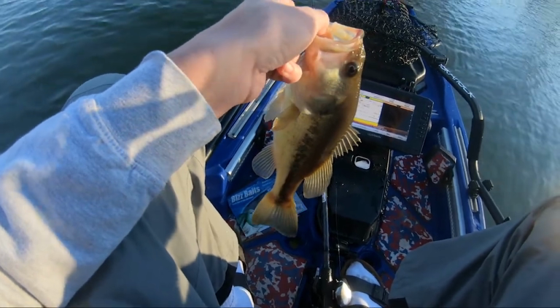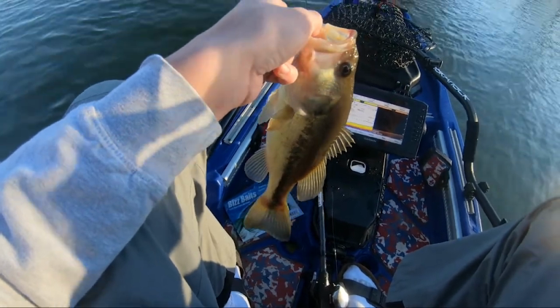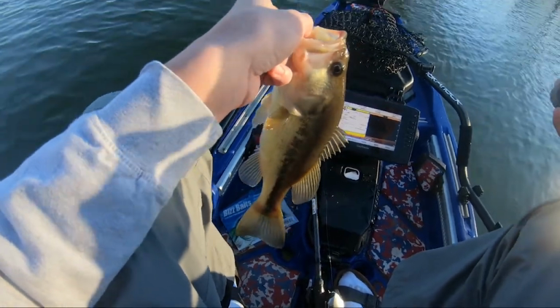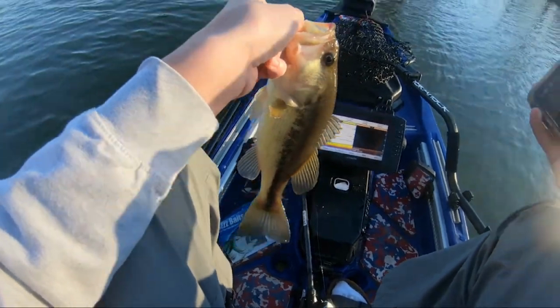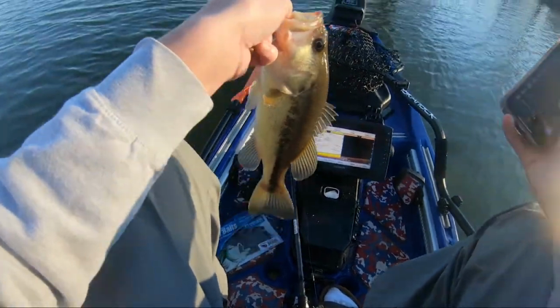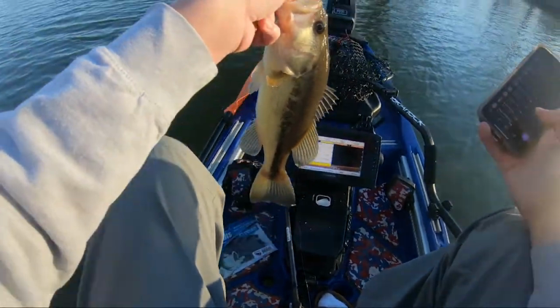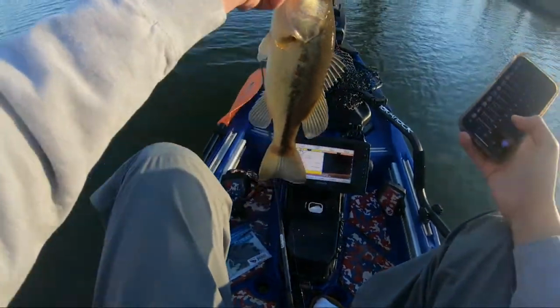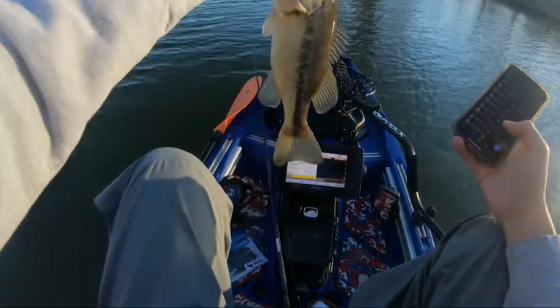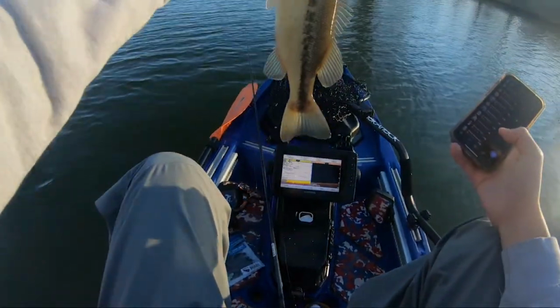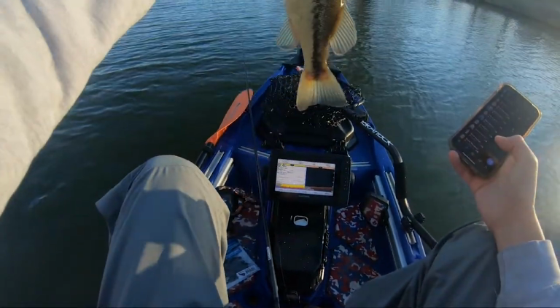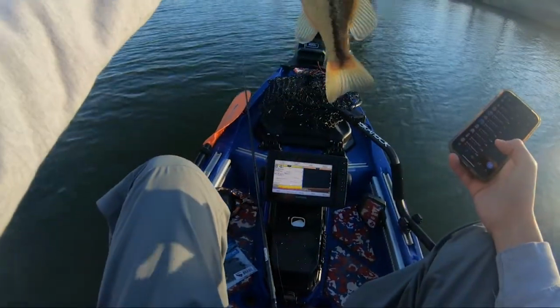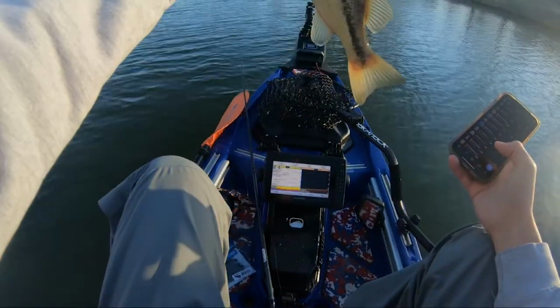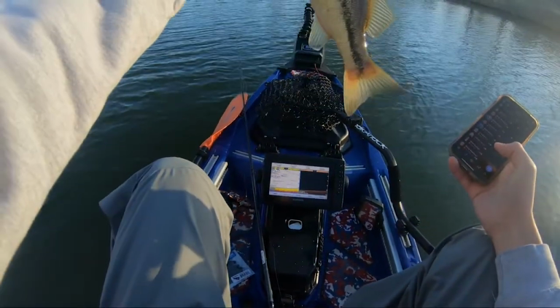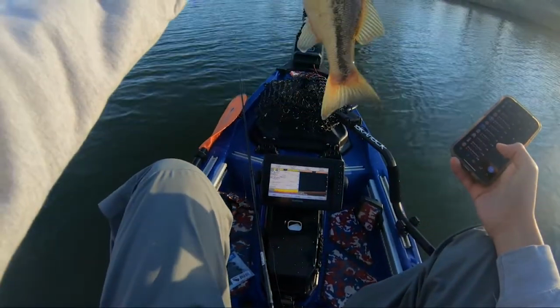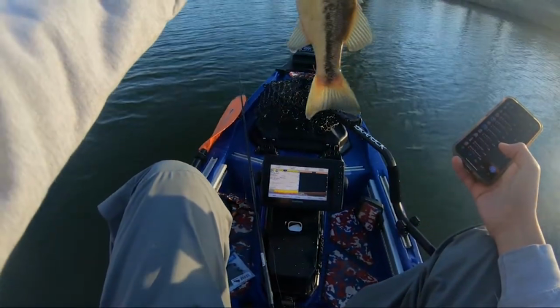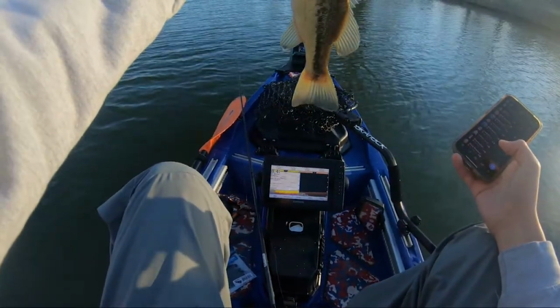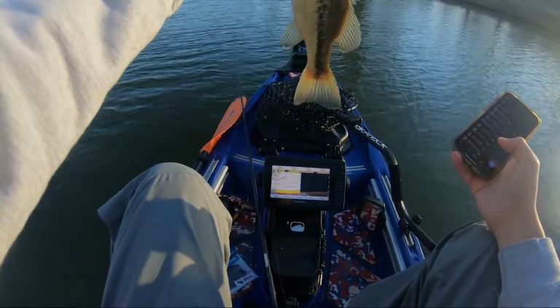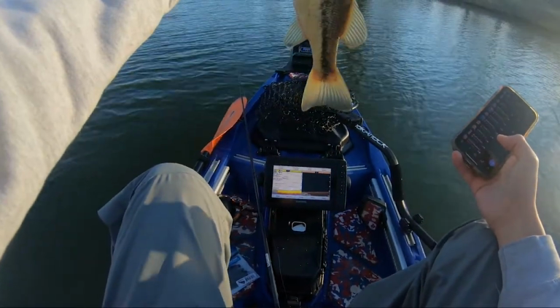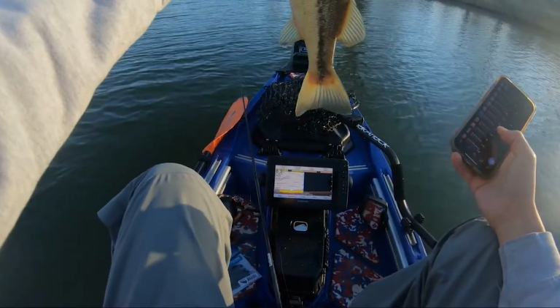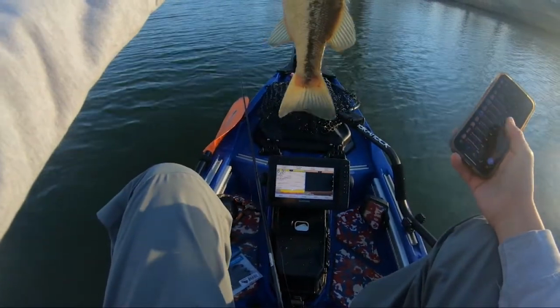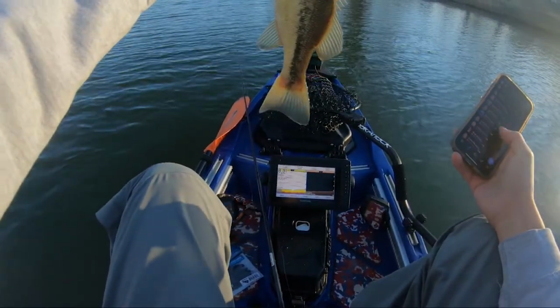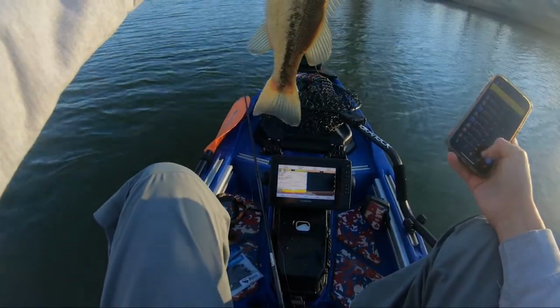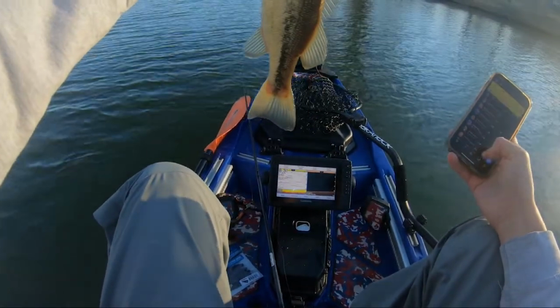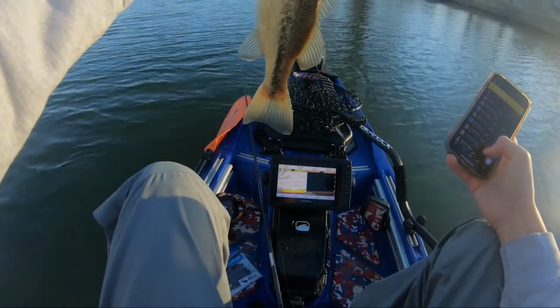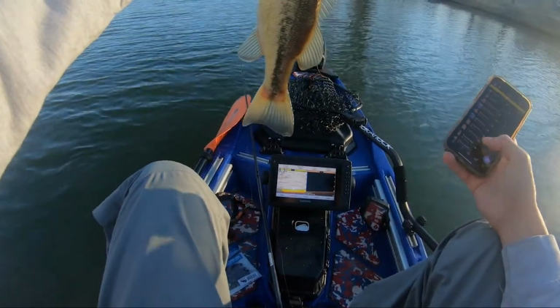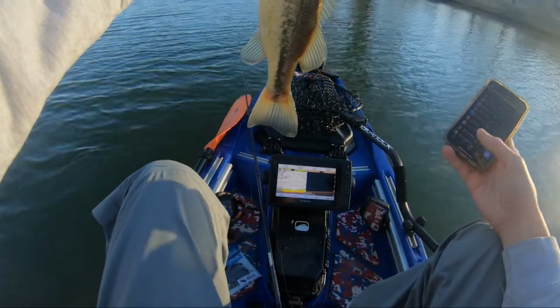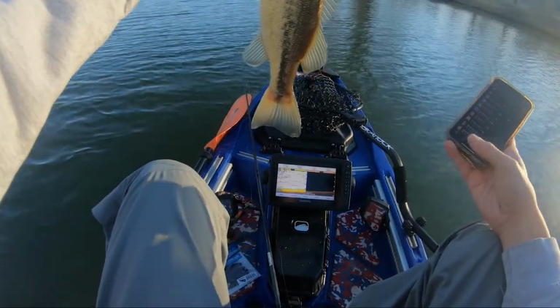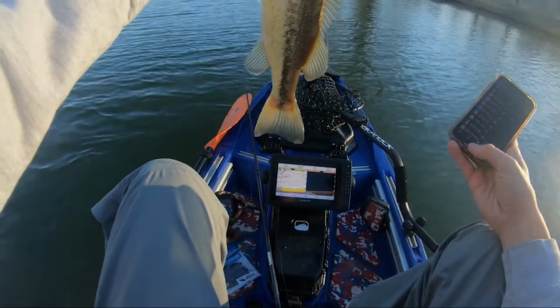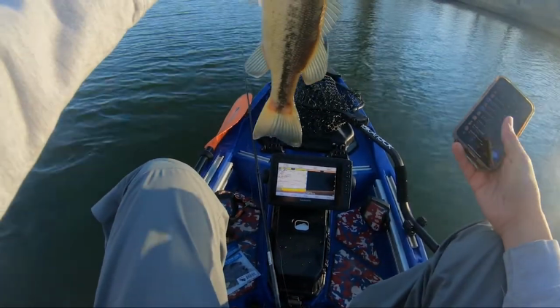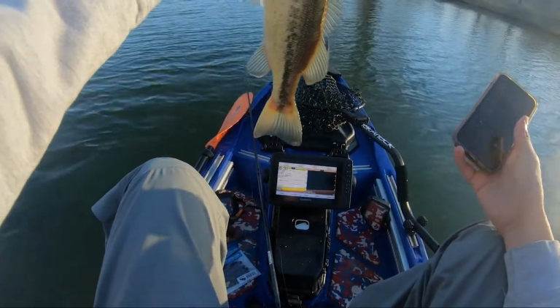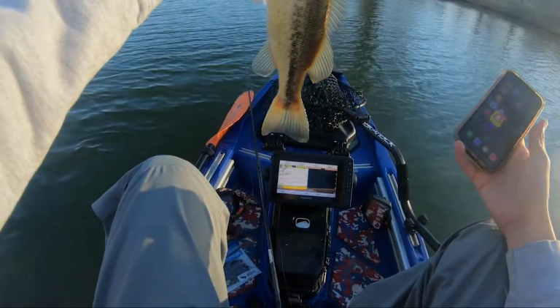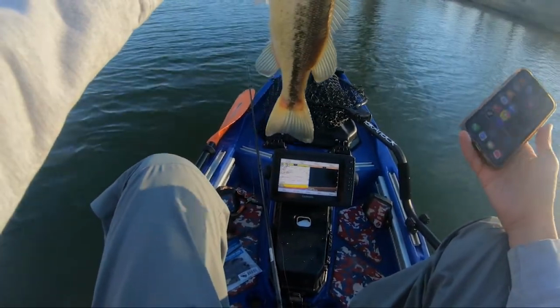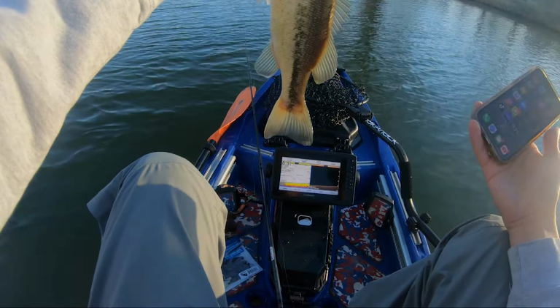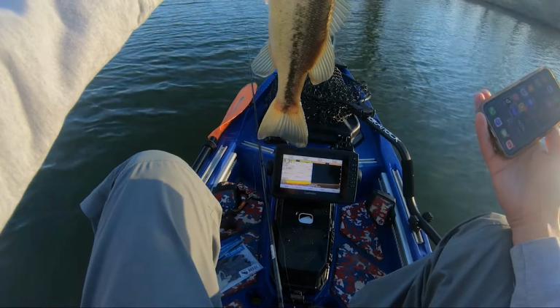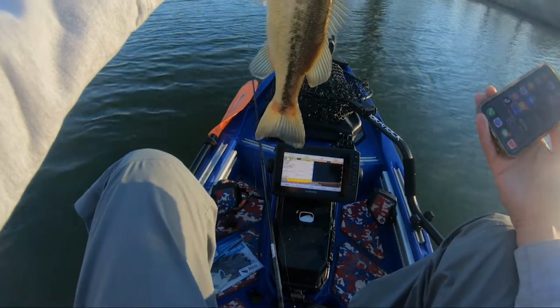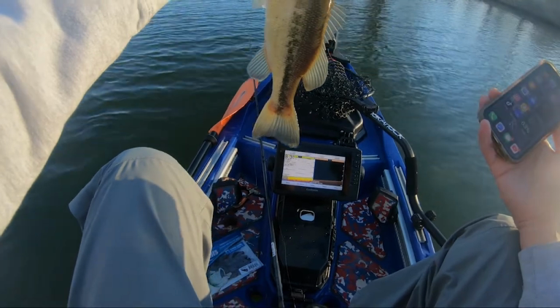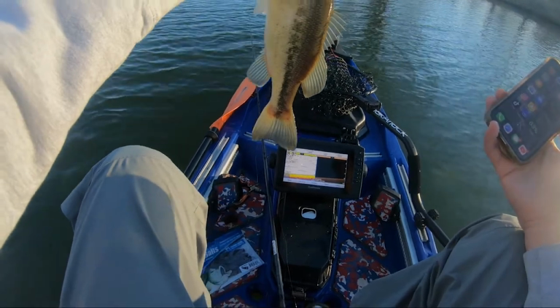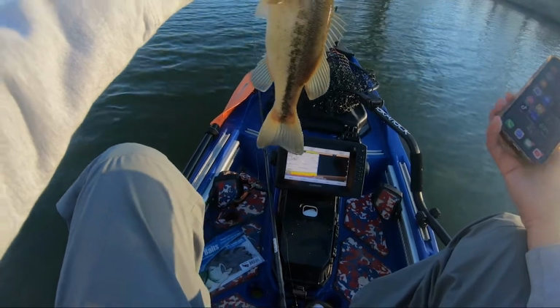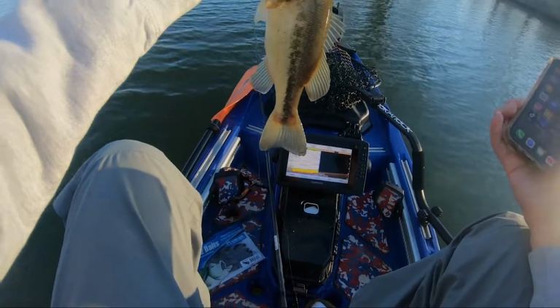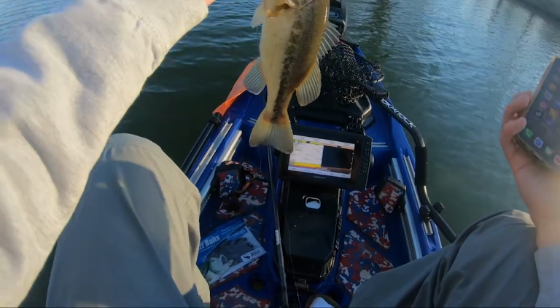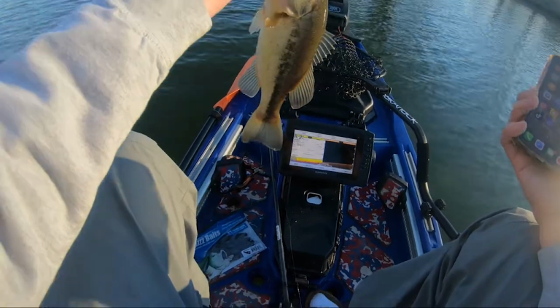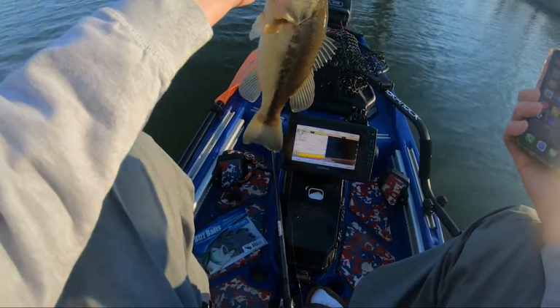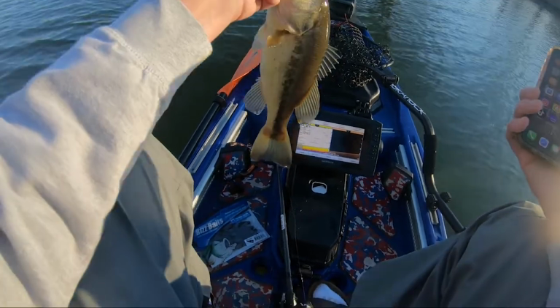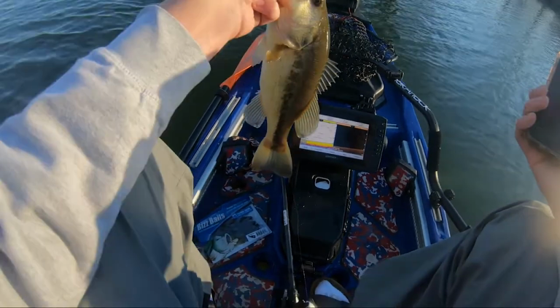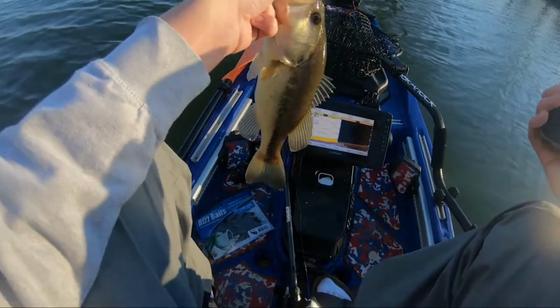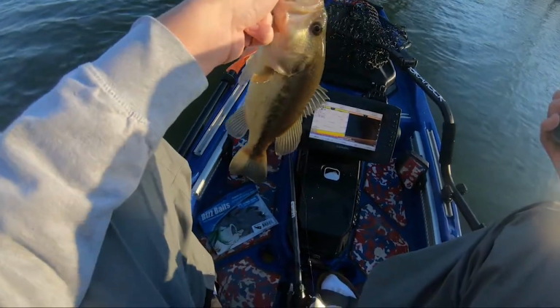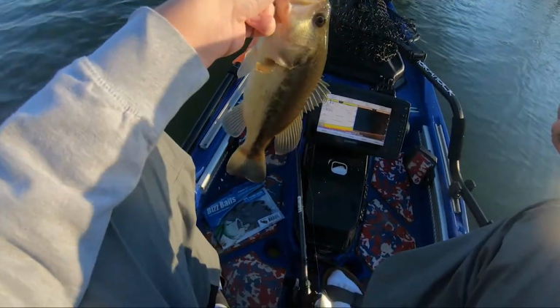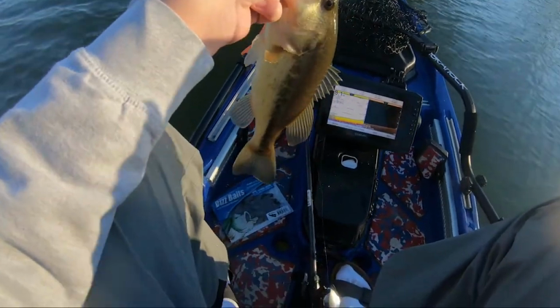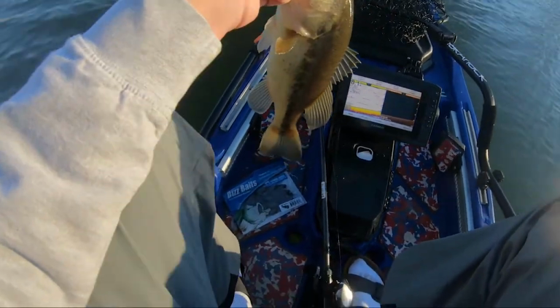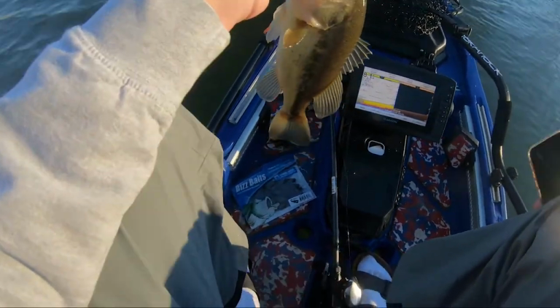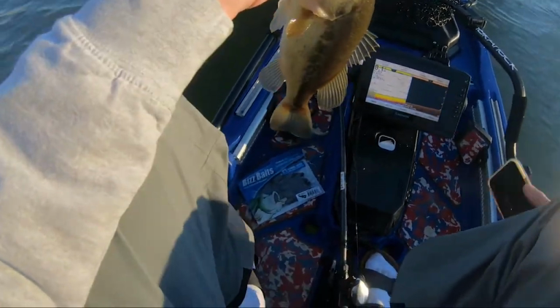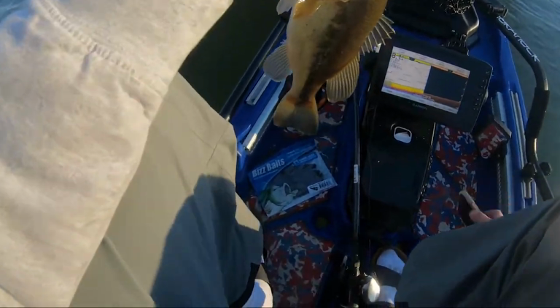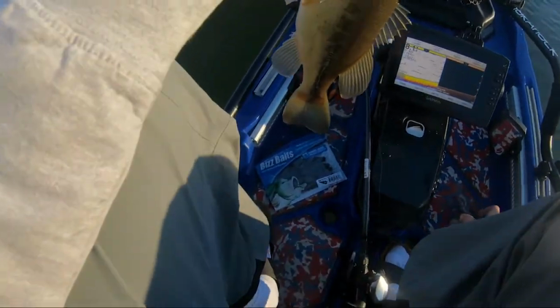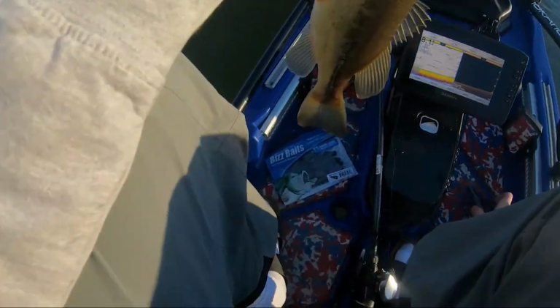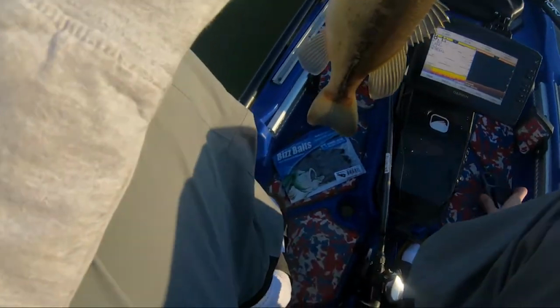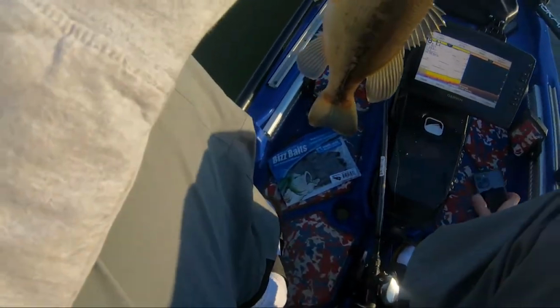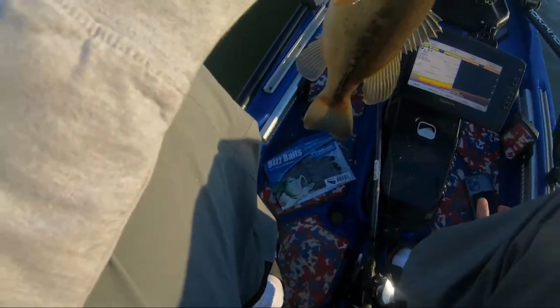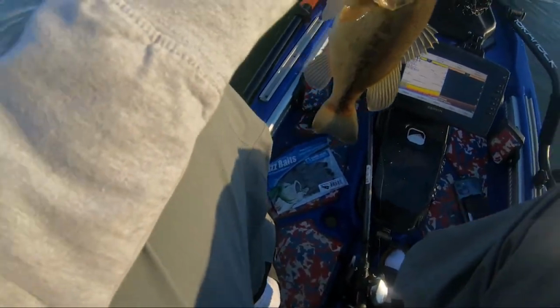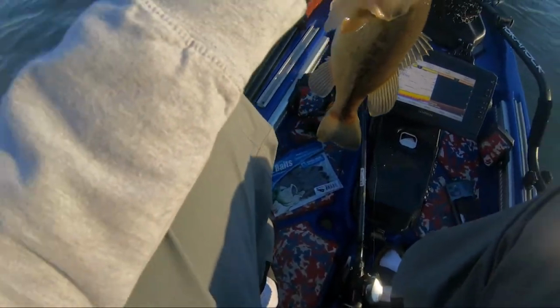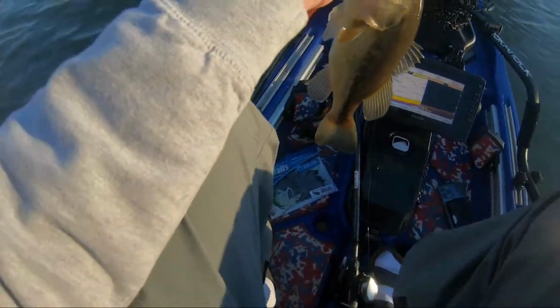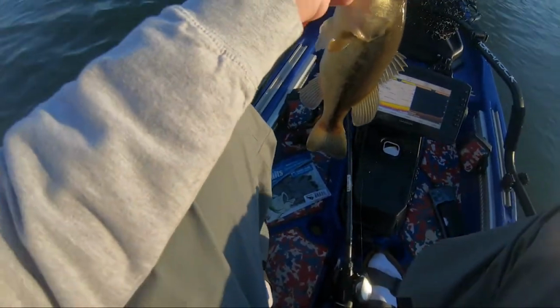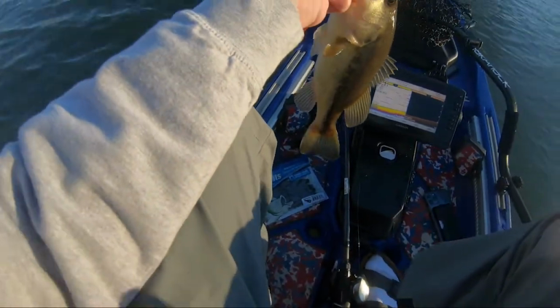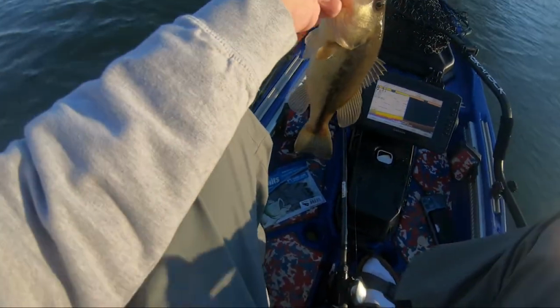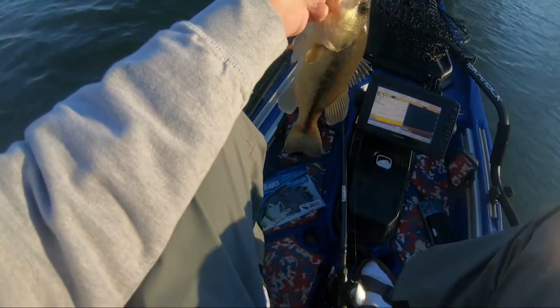Fish number two. Quality fish. Still short for kayak though.